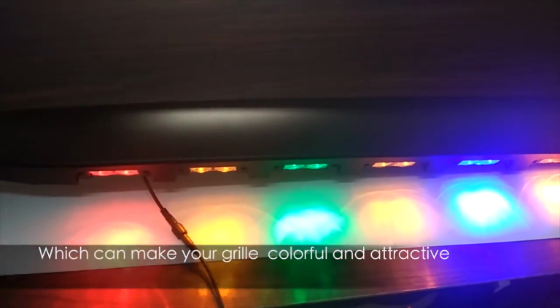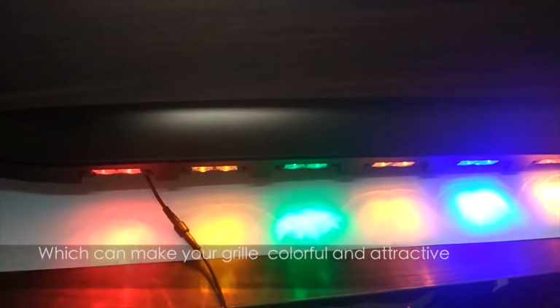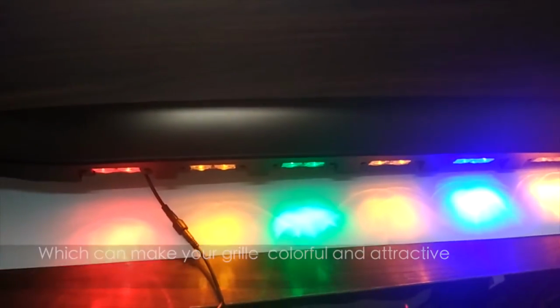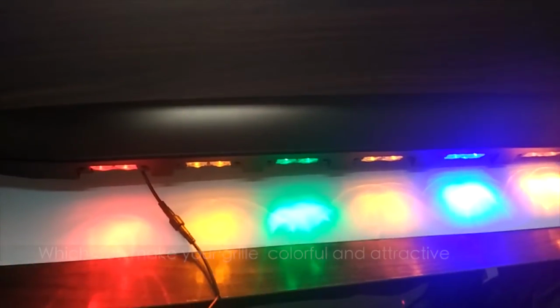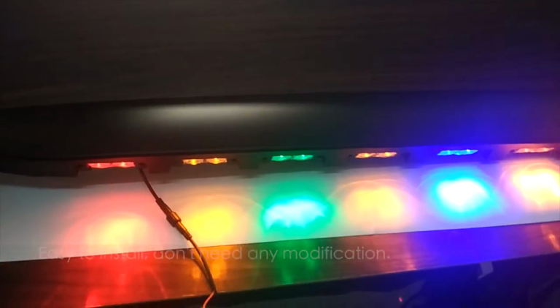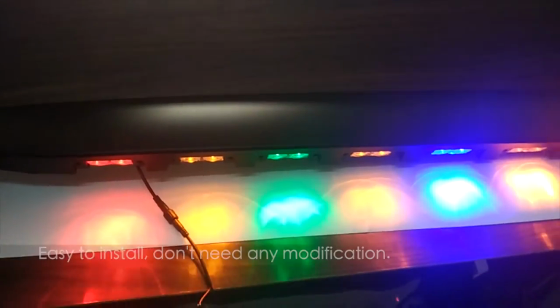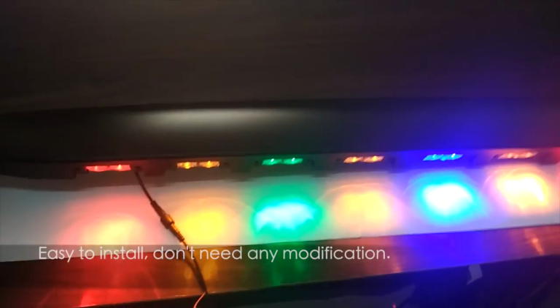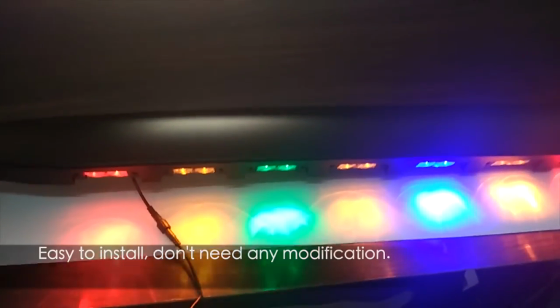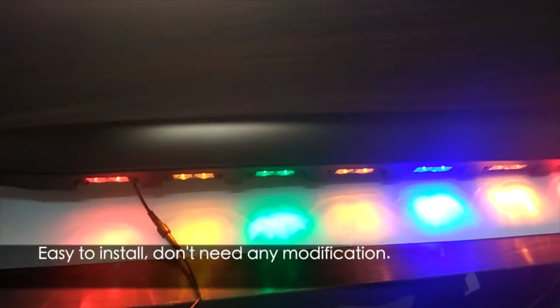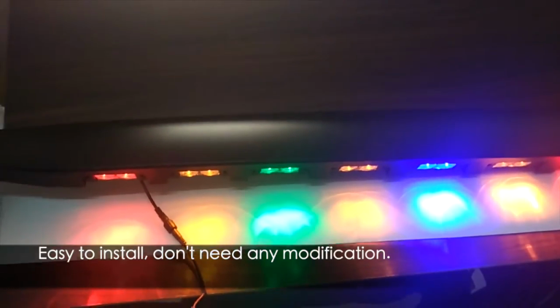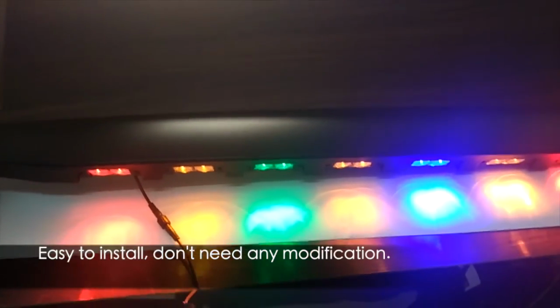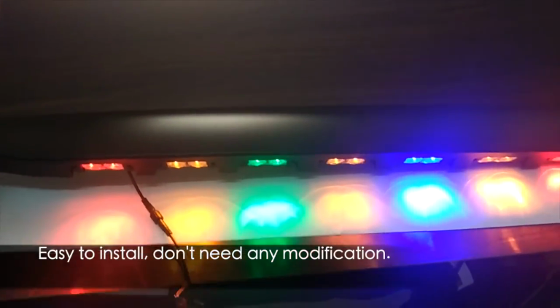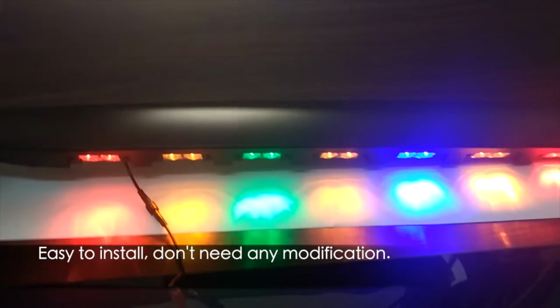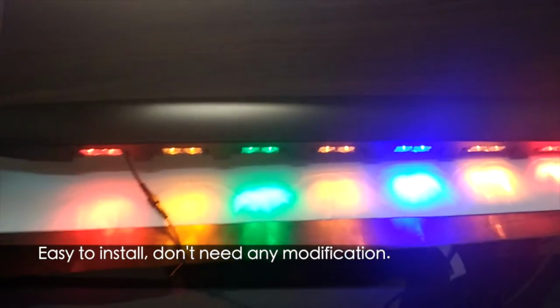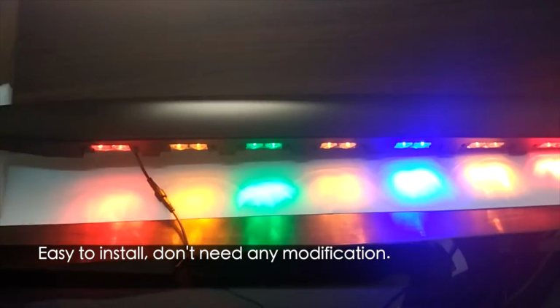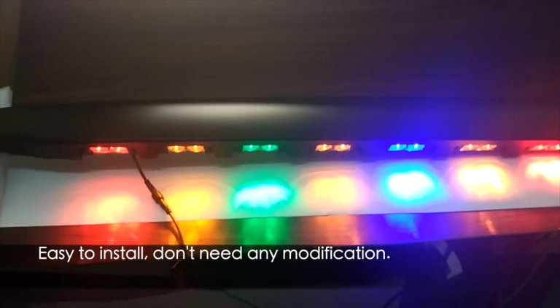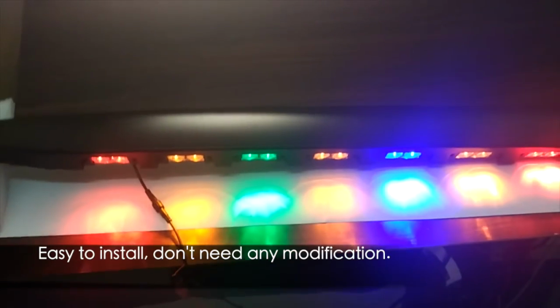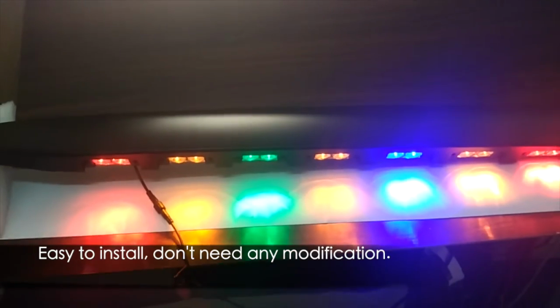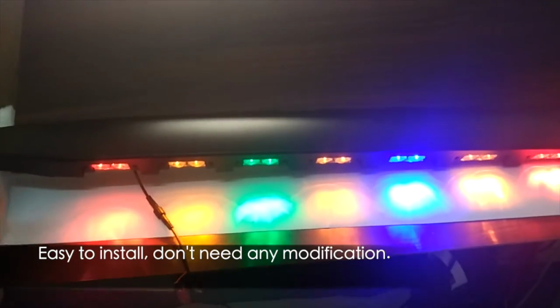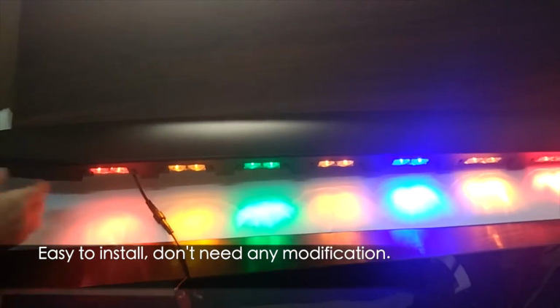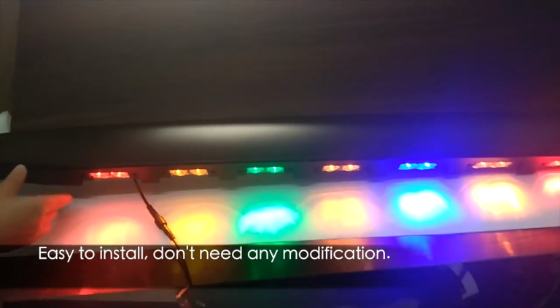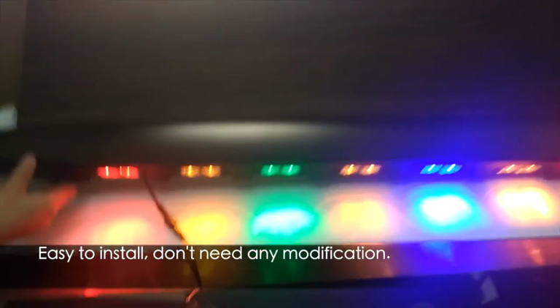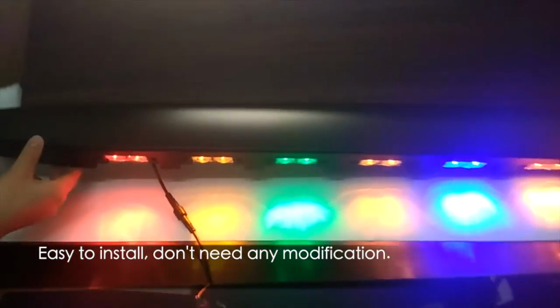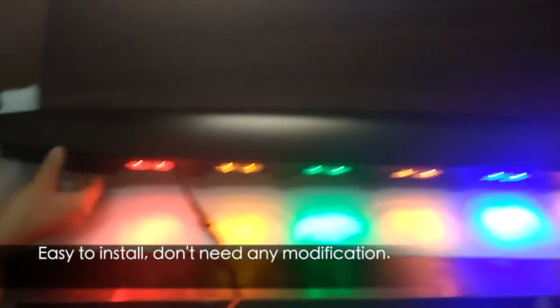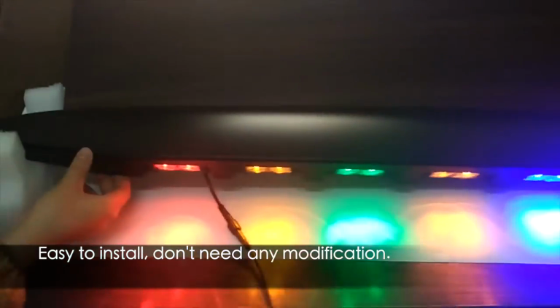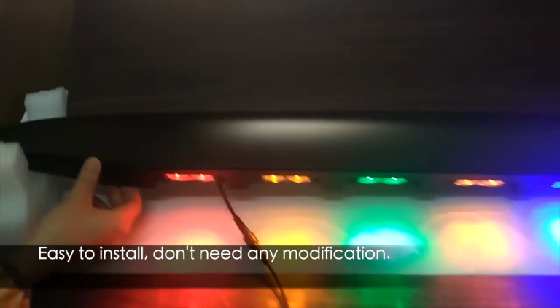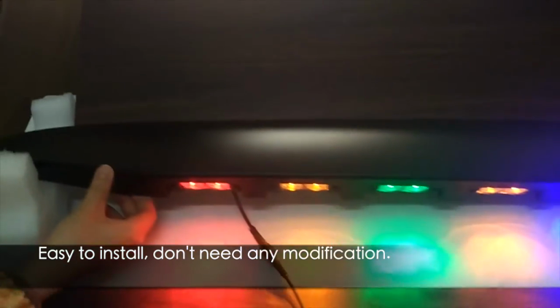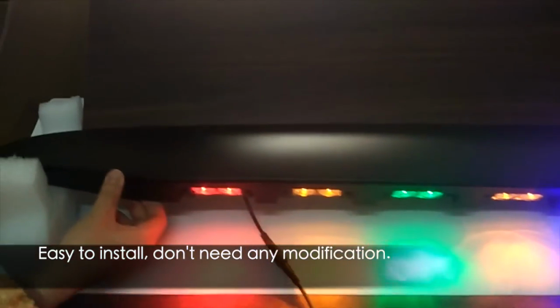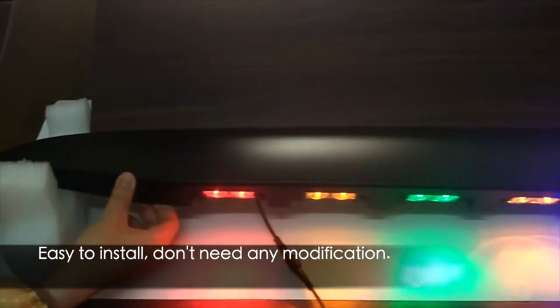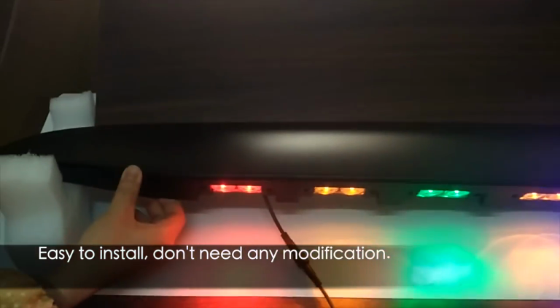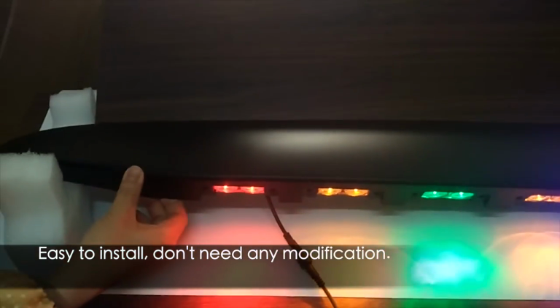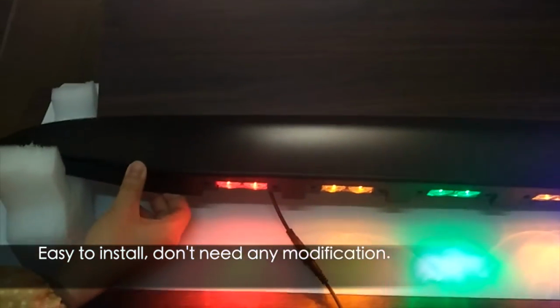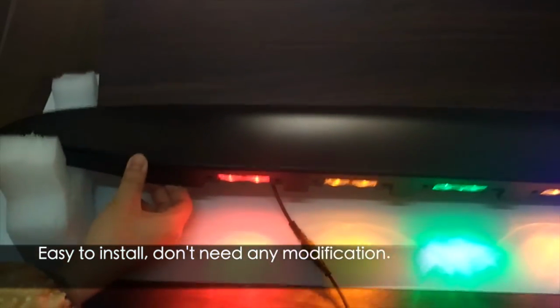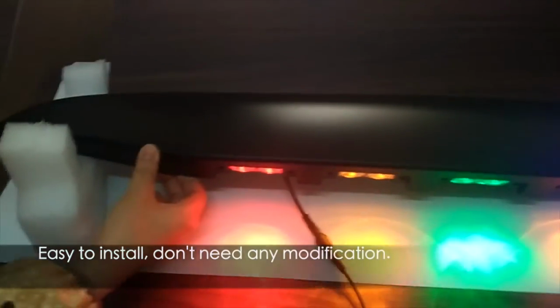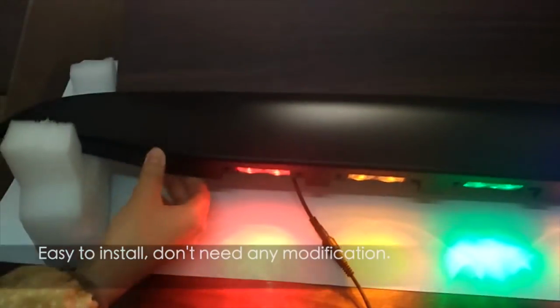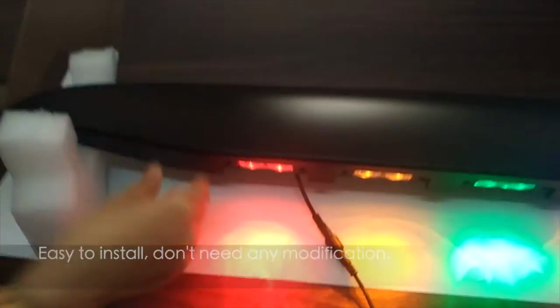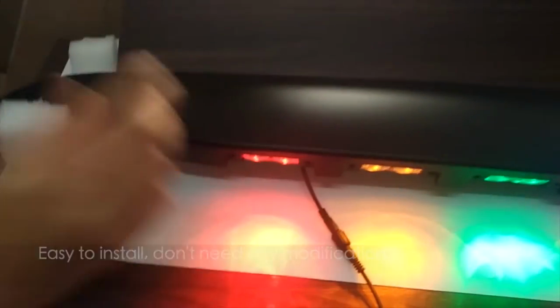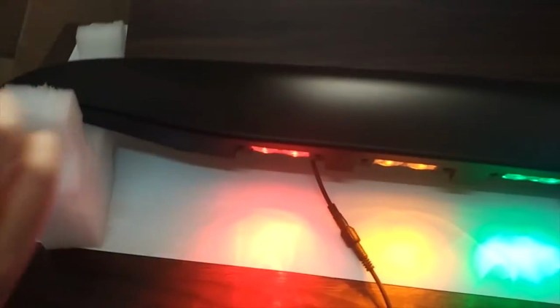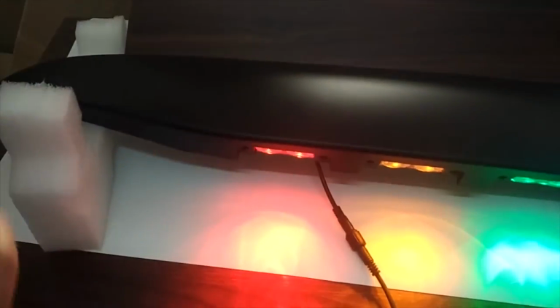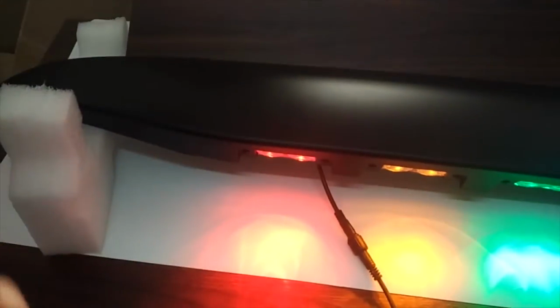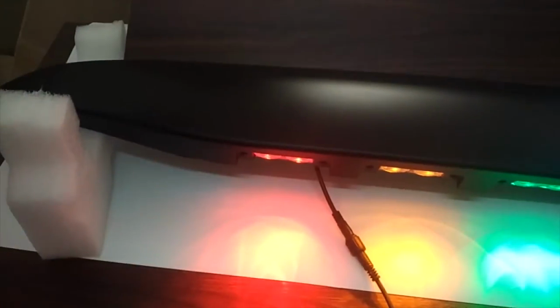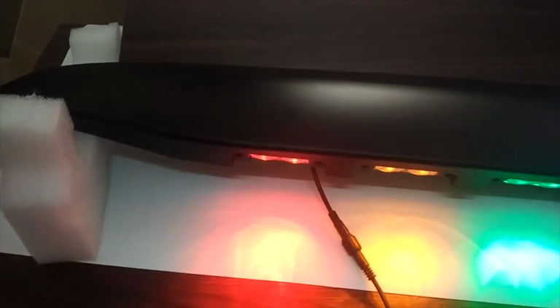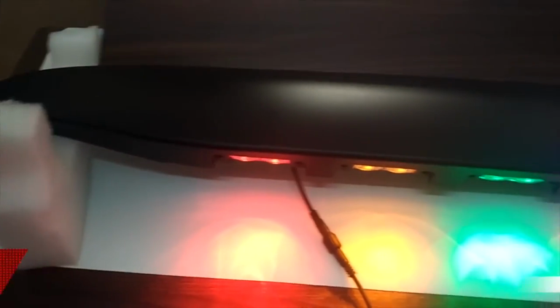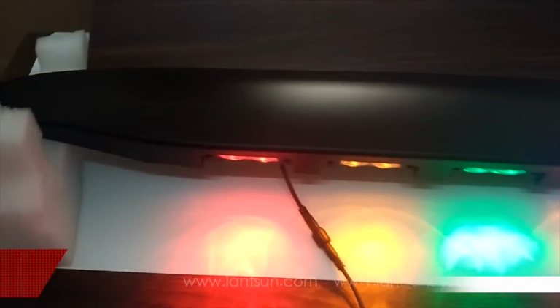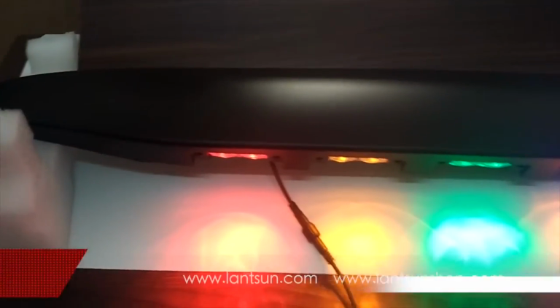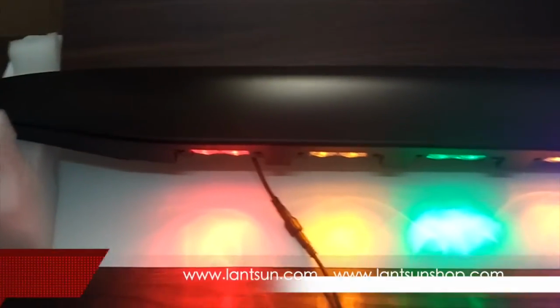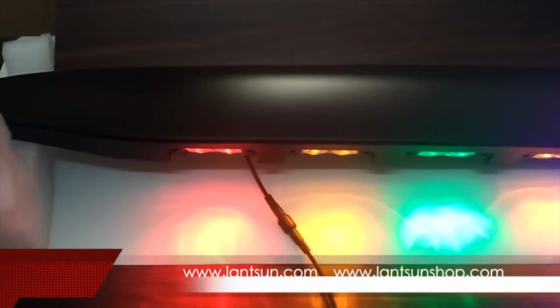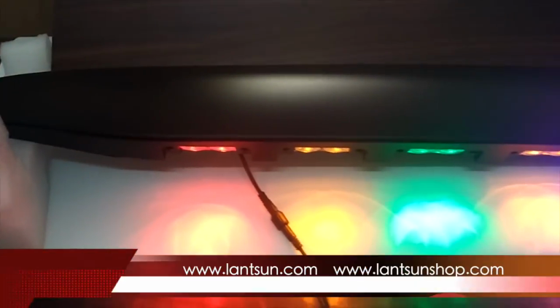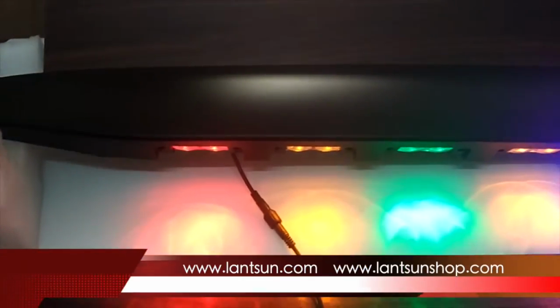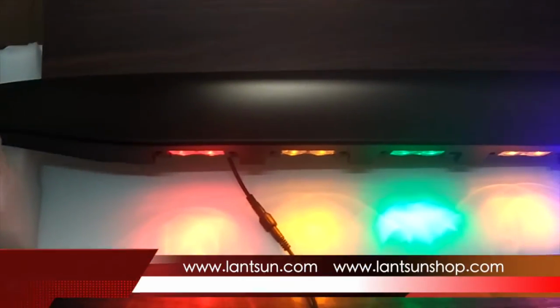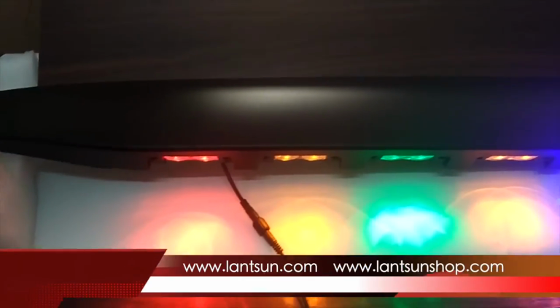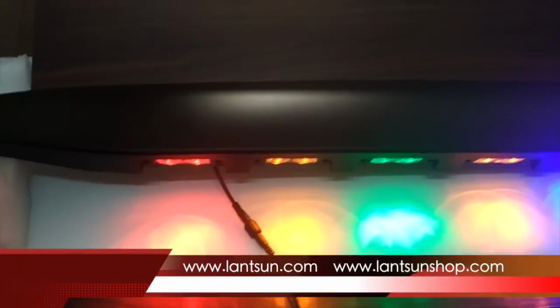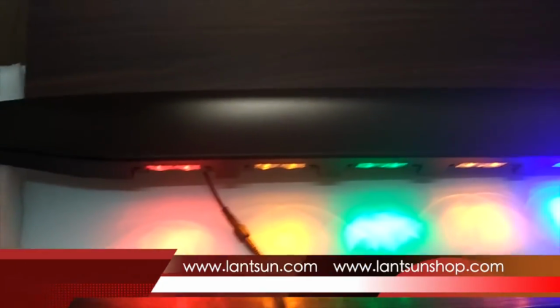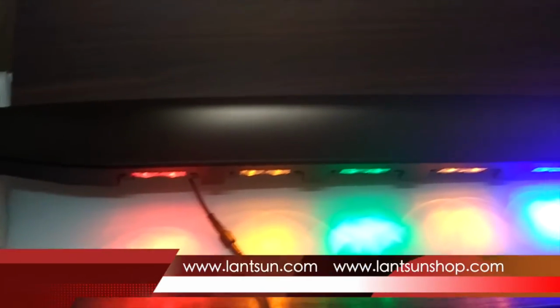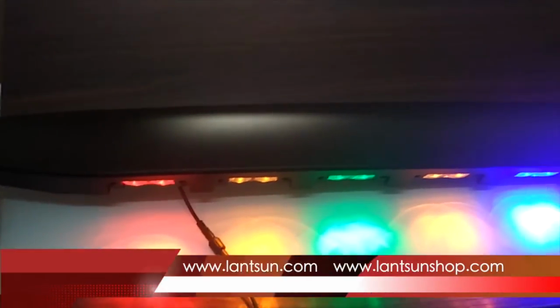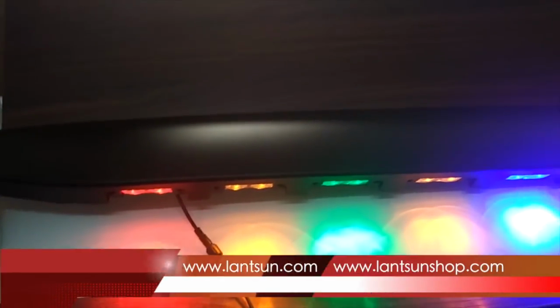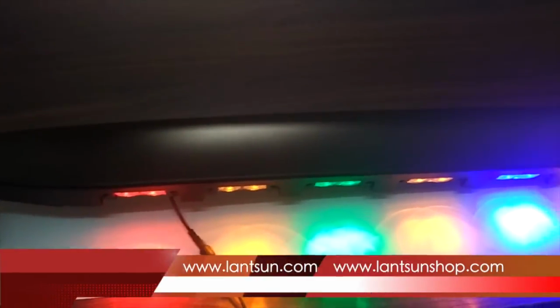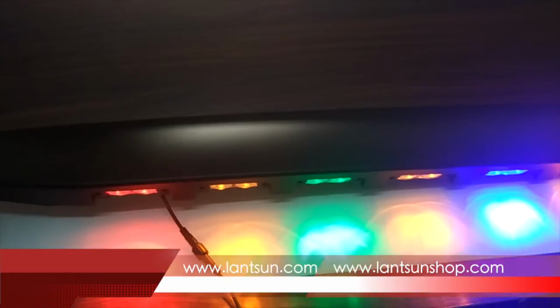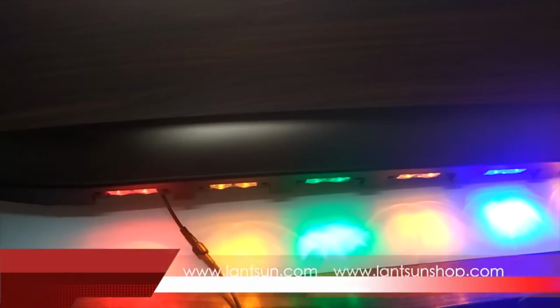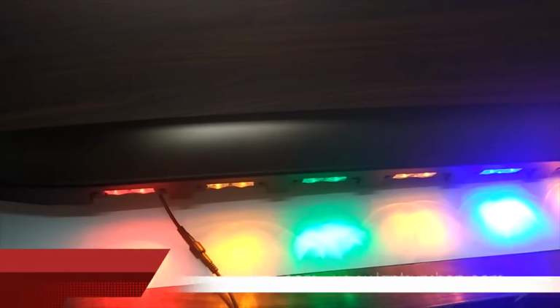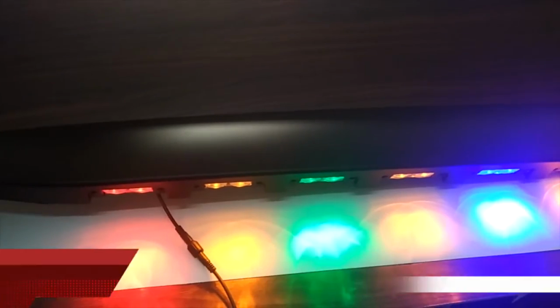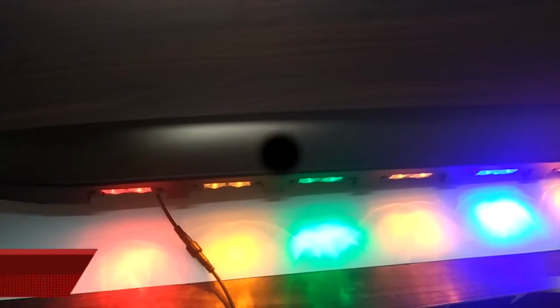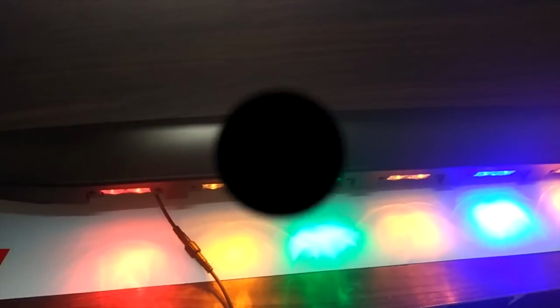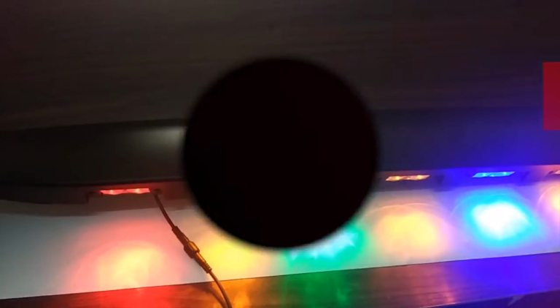It is easy to install. No modification needed. That's all. Thank you.